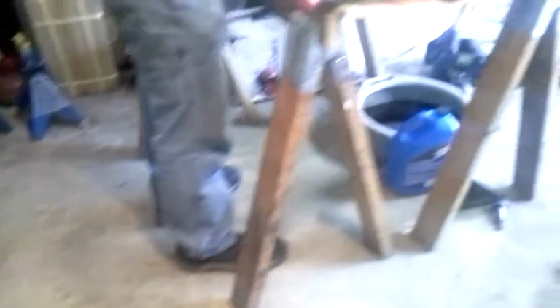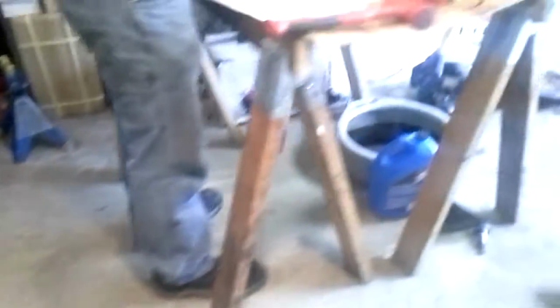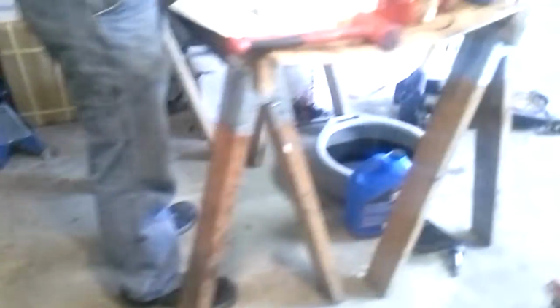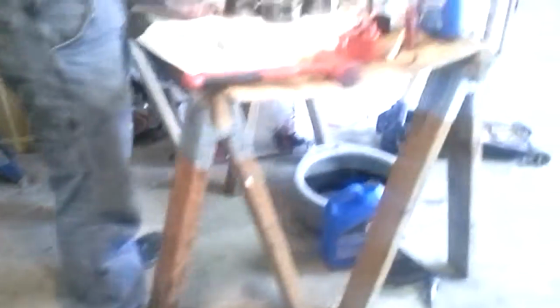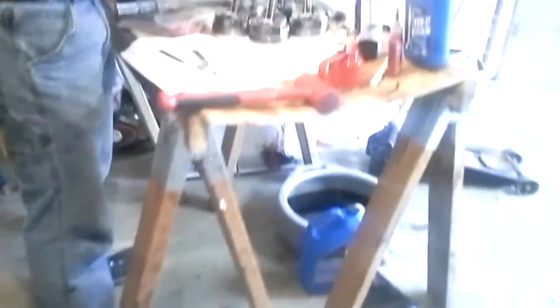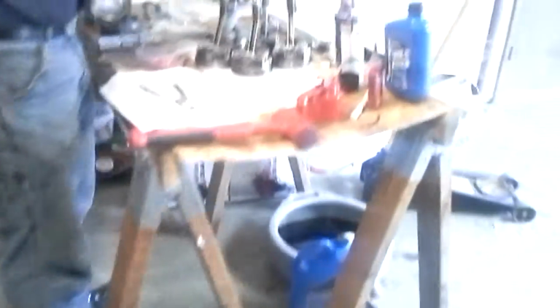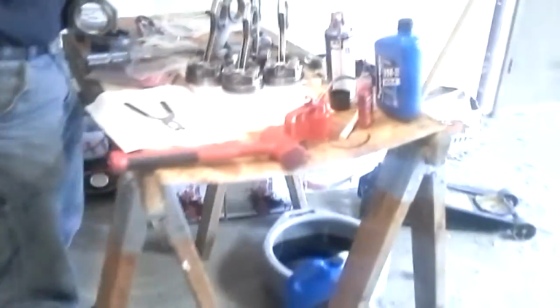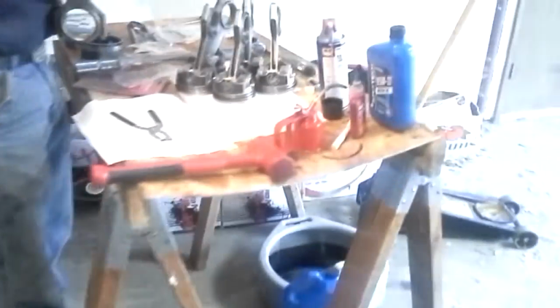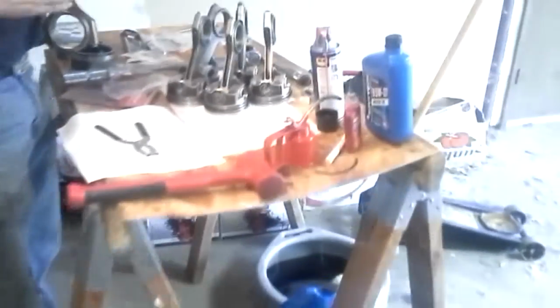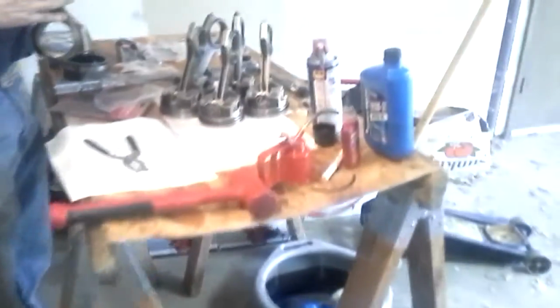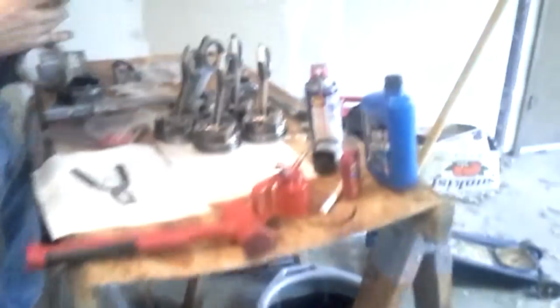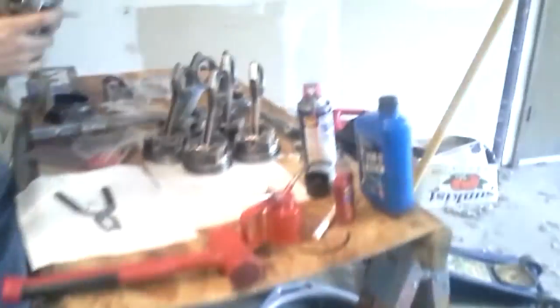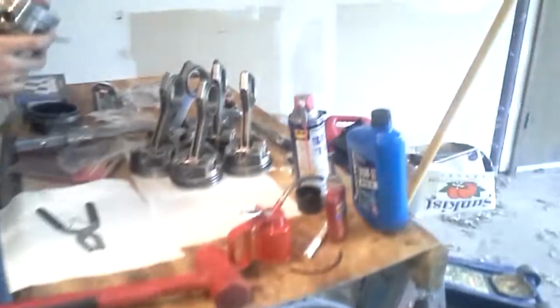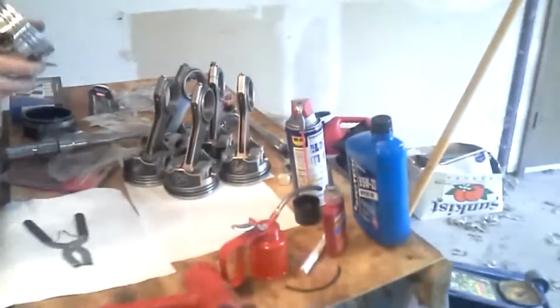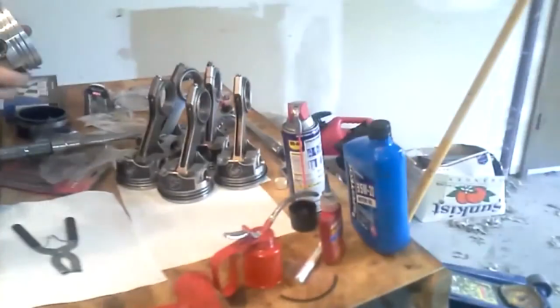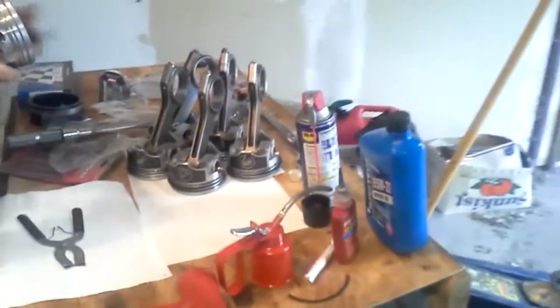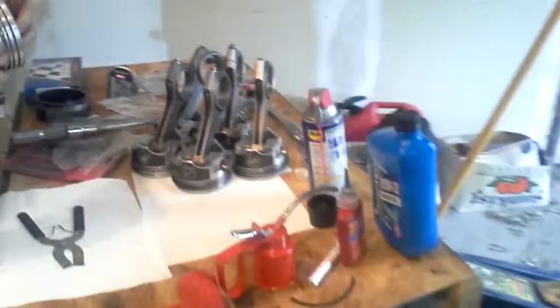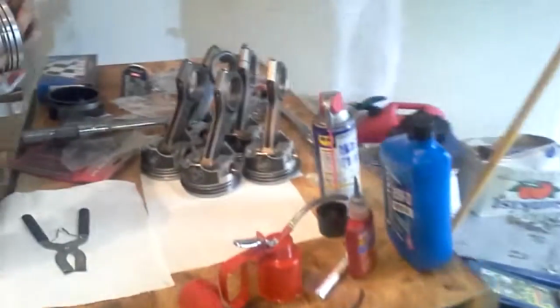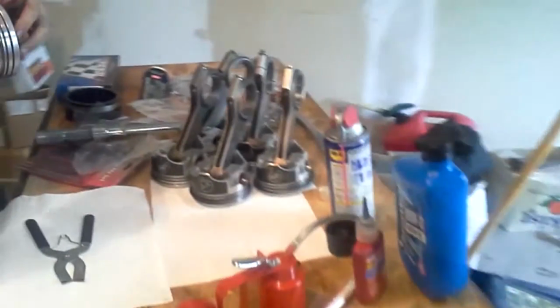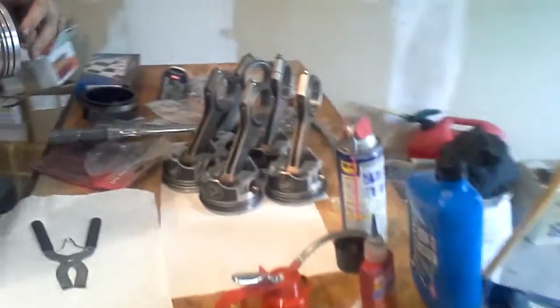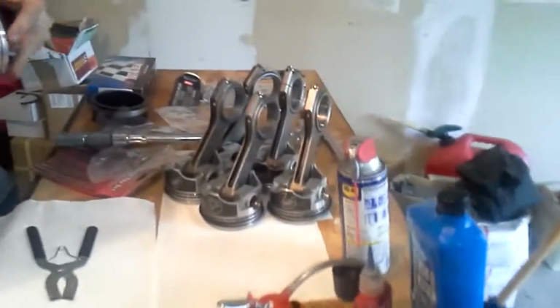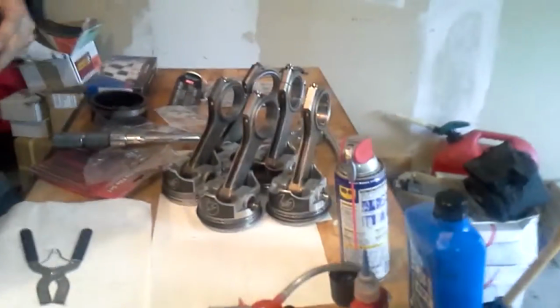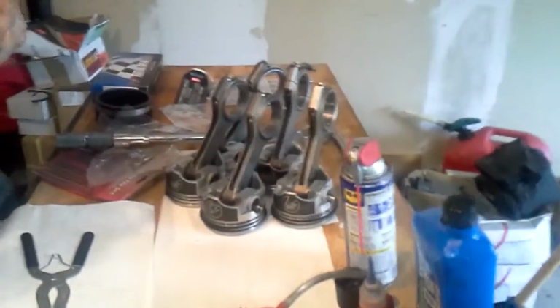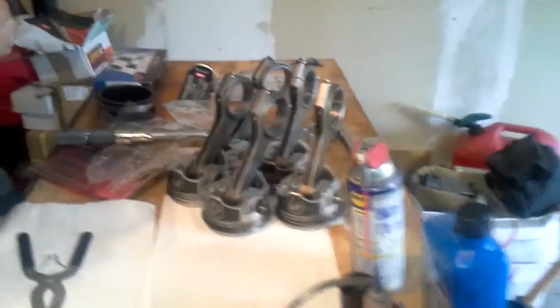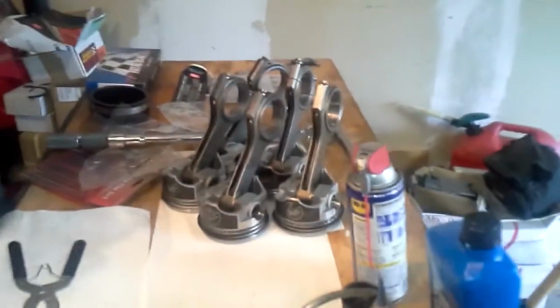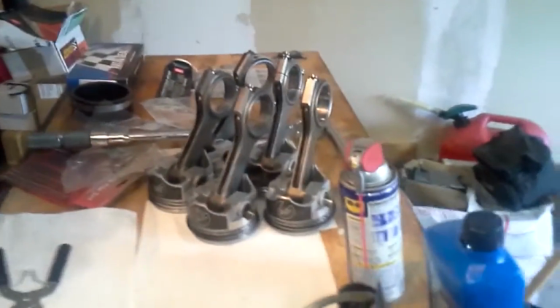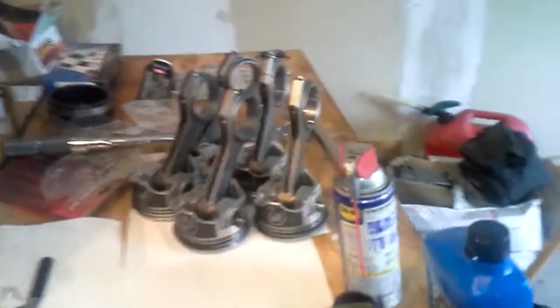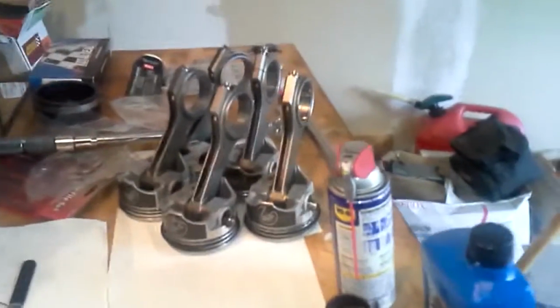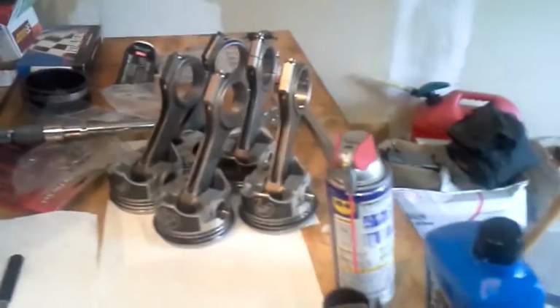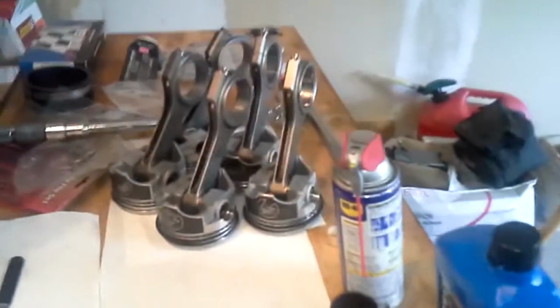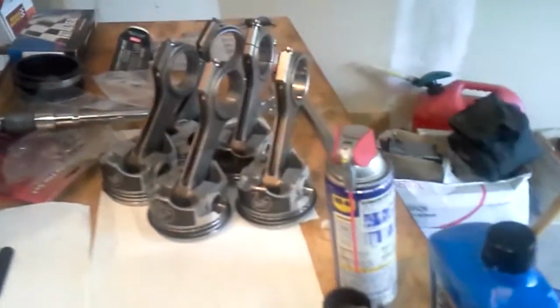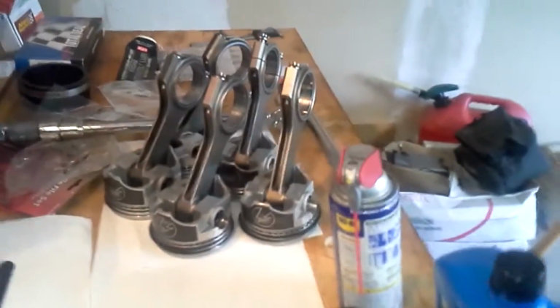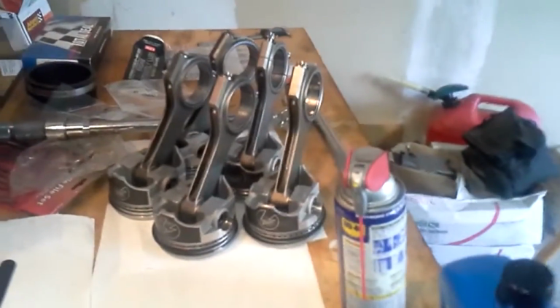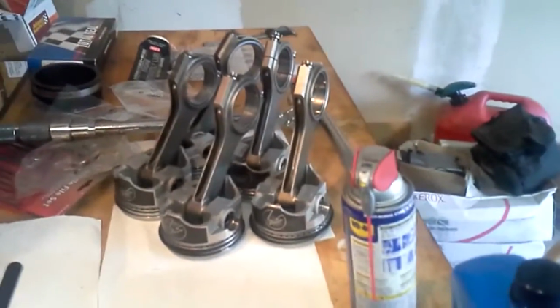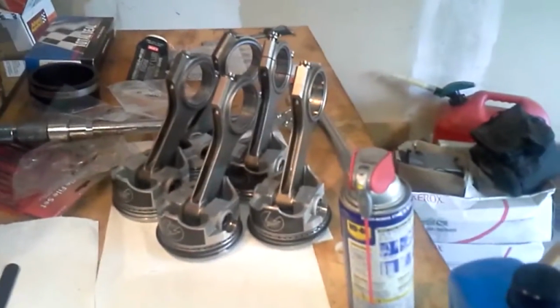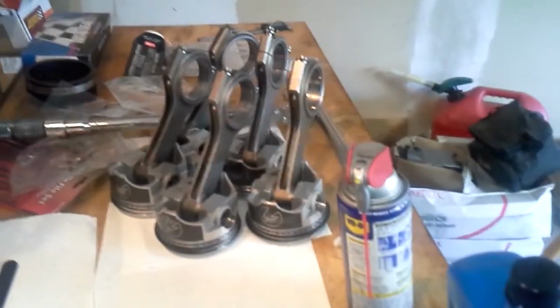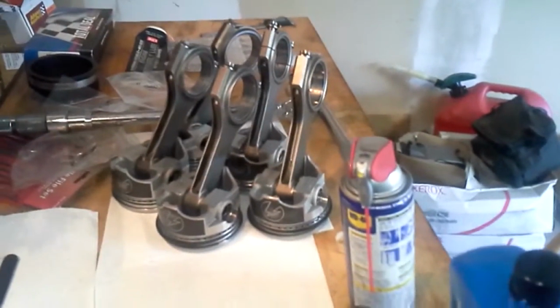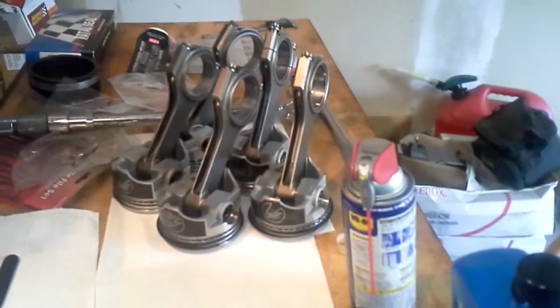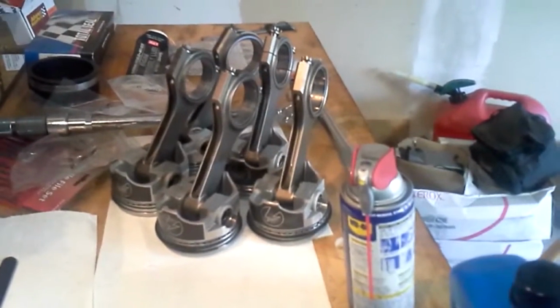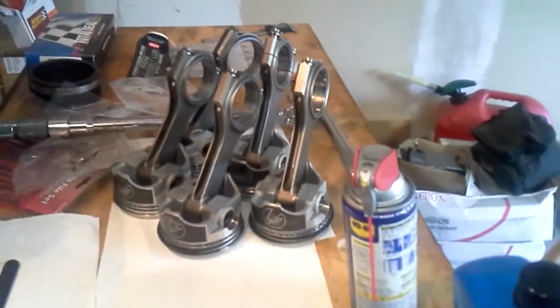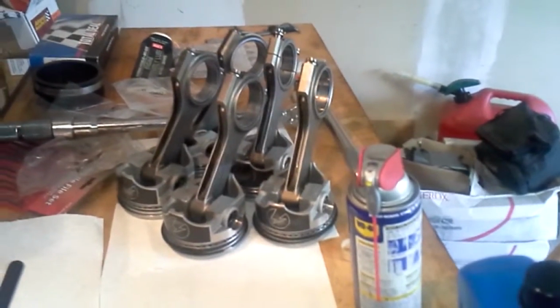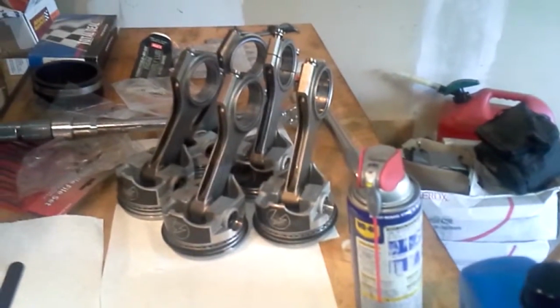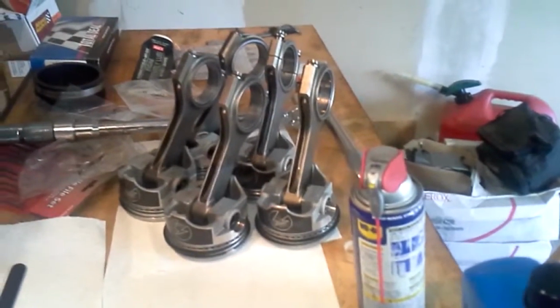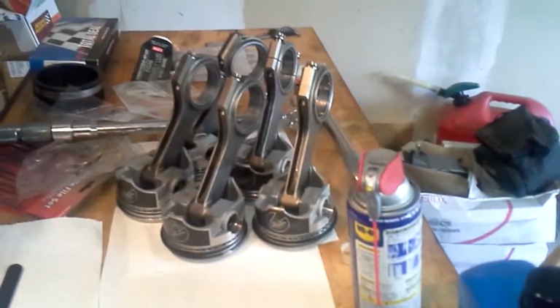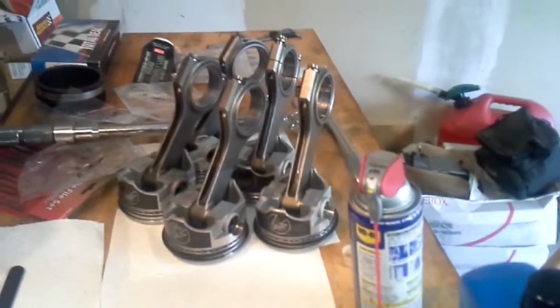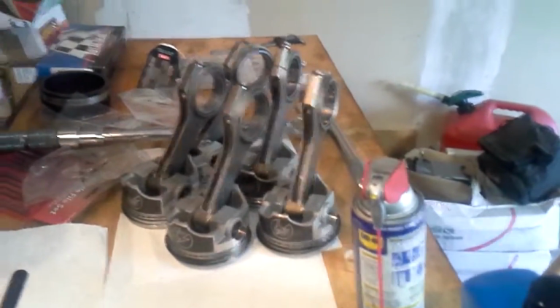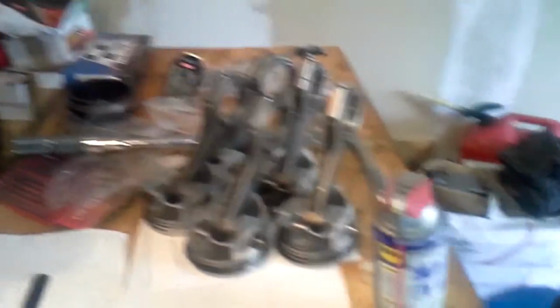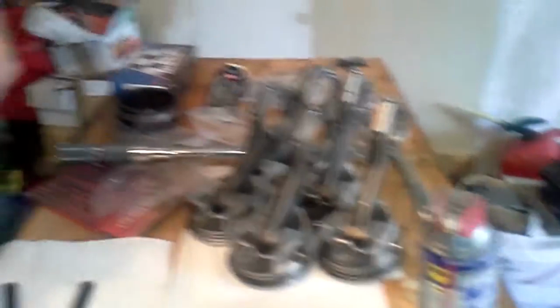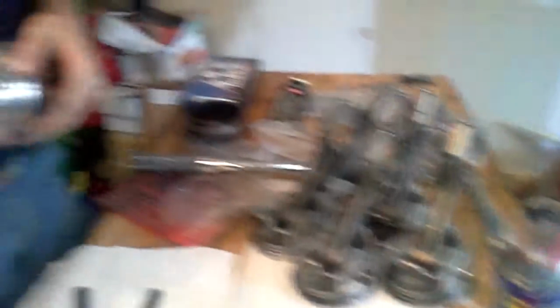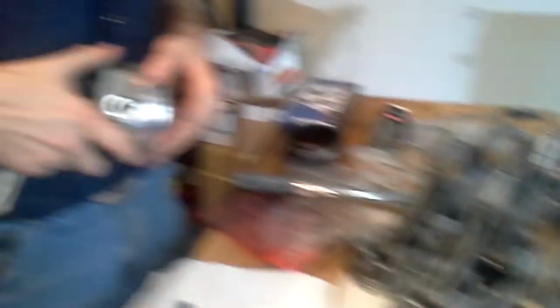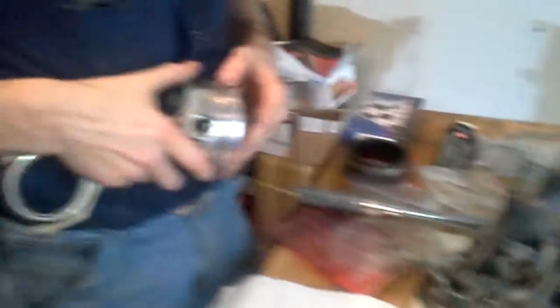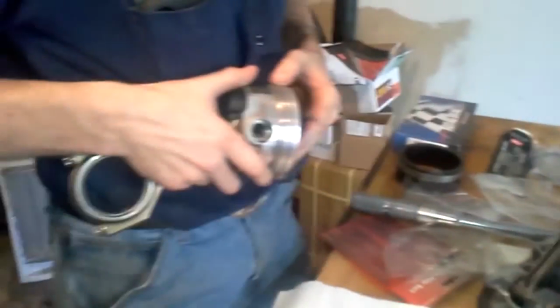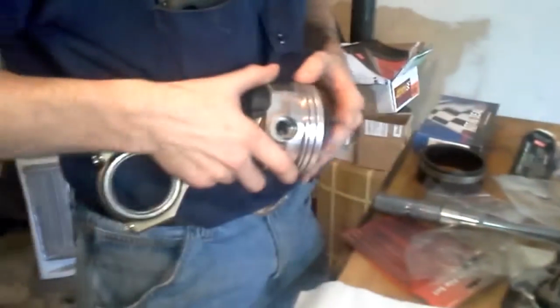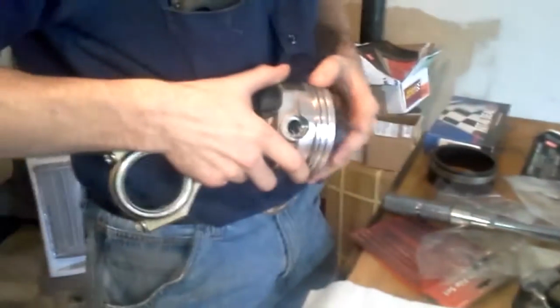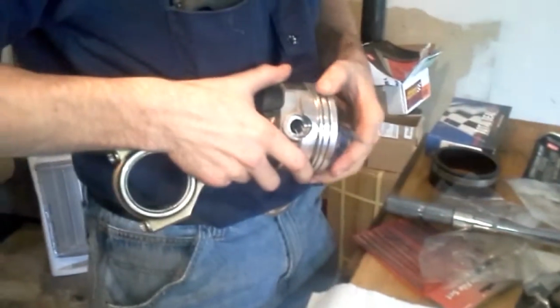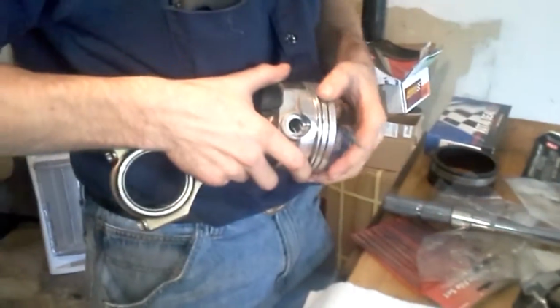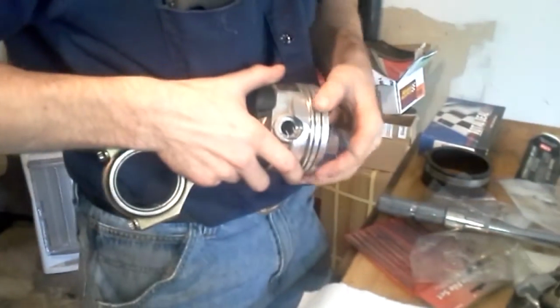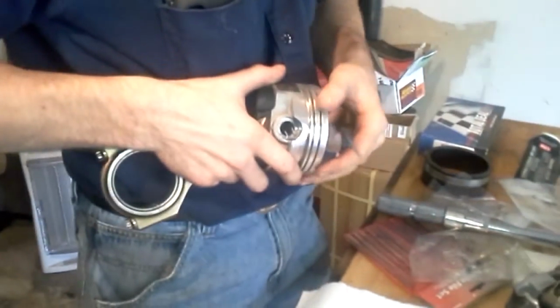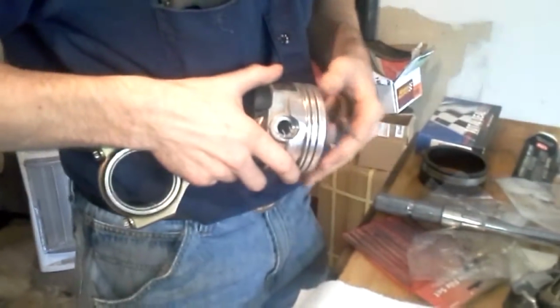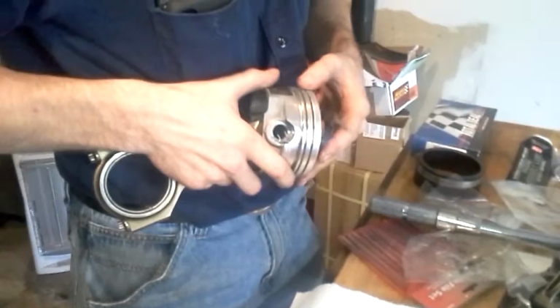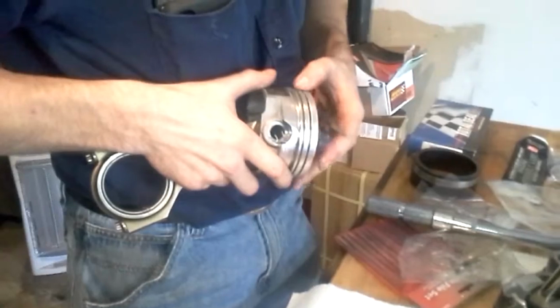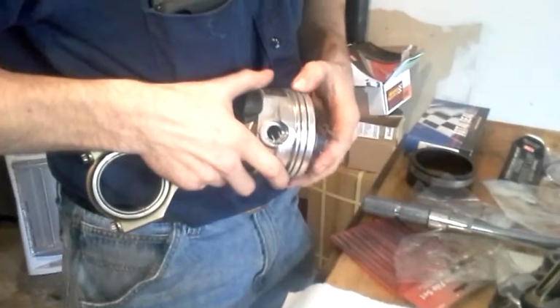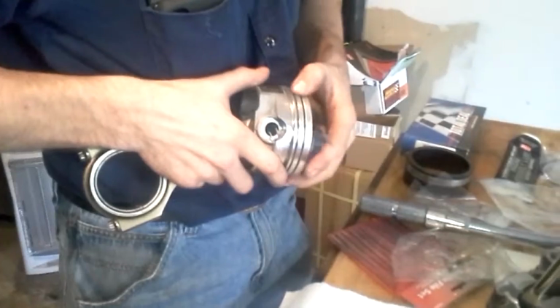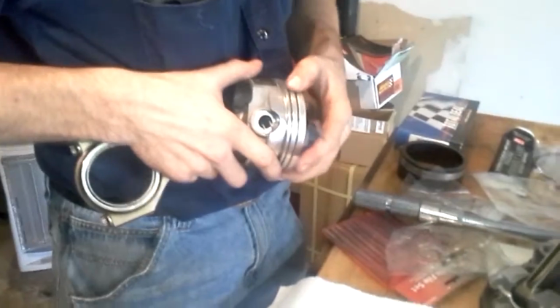Pistons — five of them with rings, and one of them still in progress.